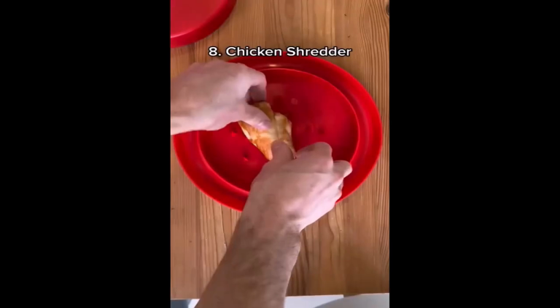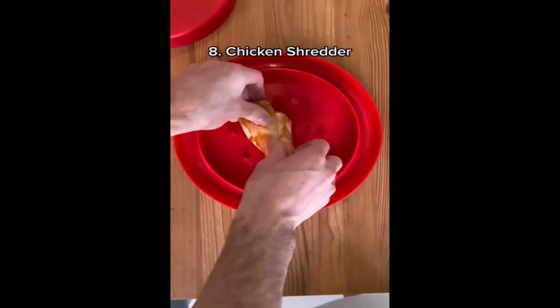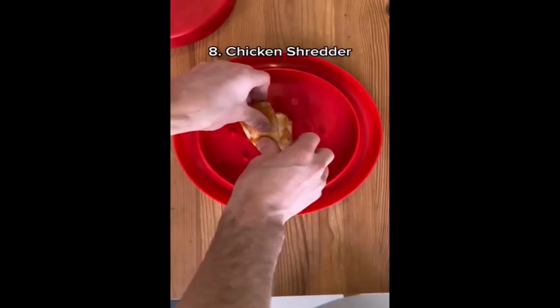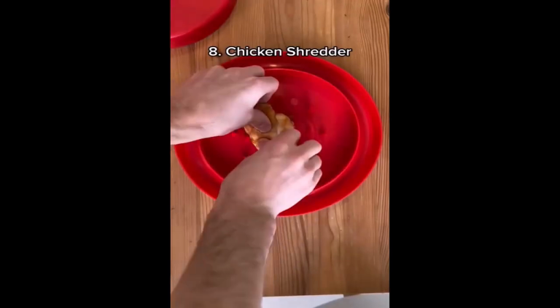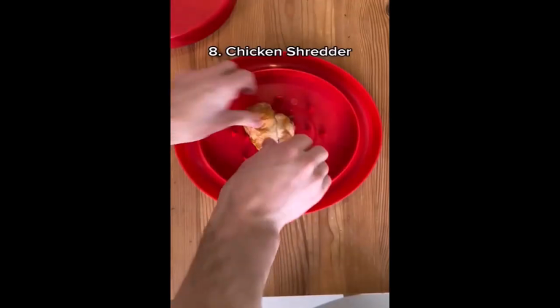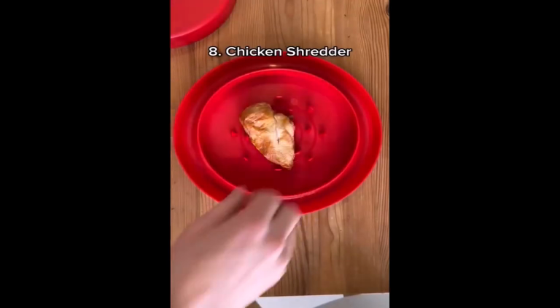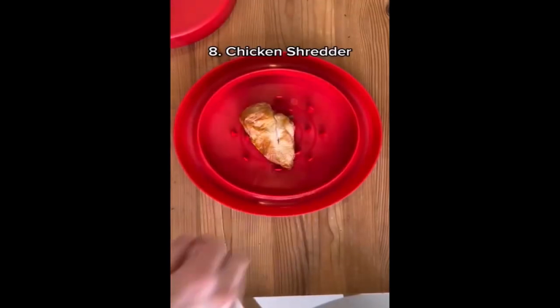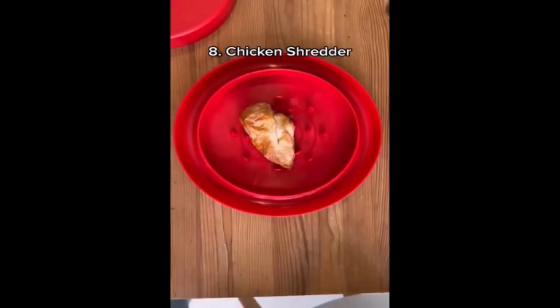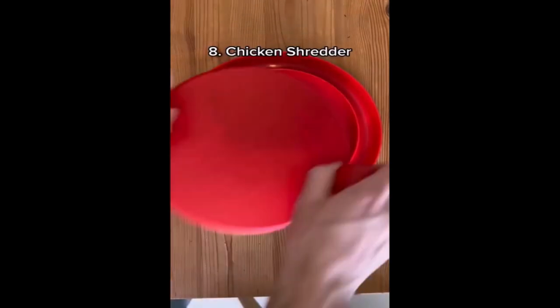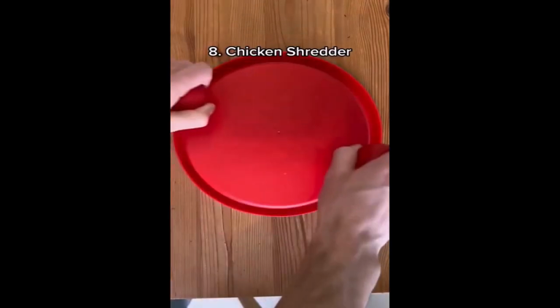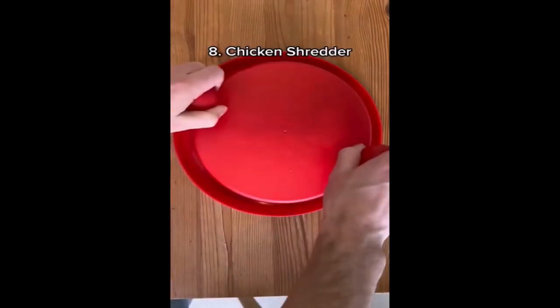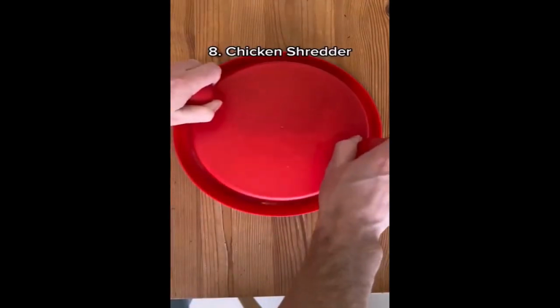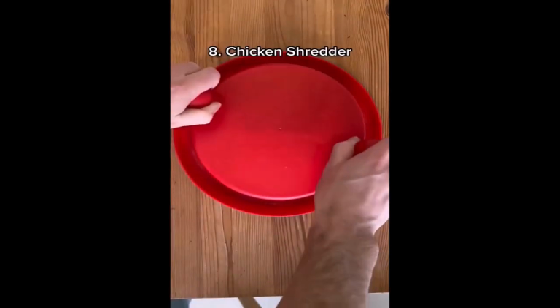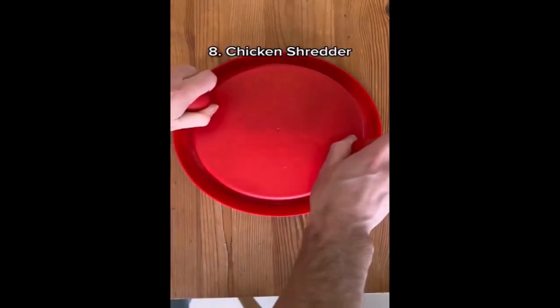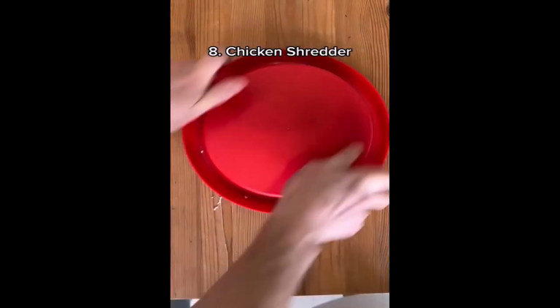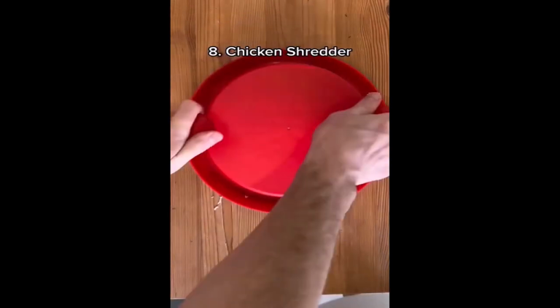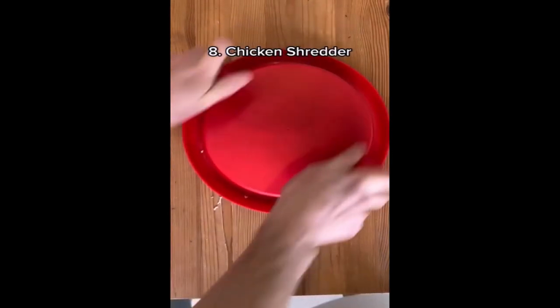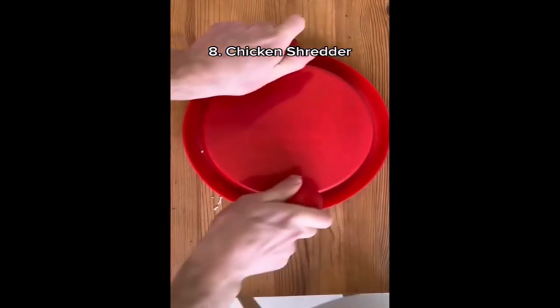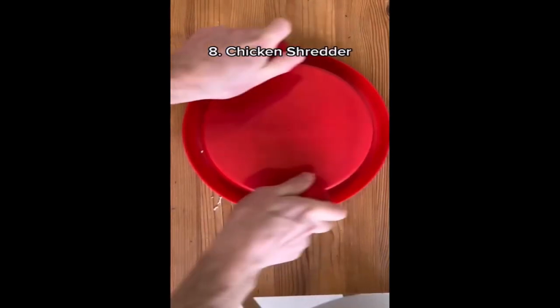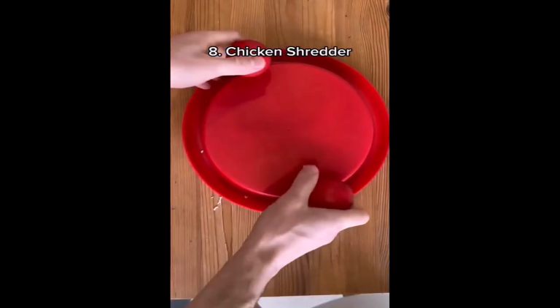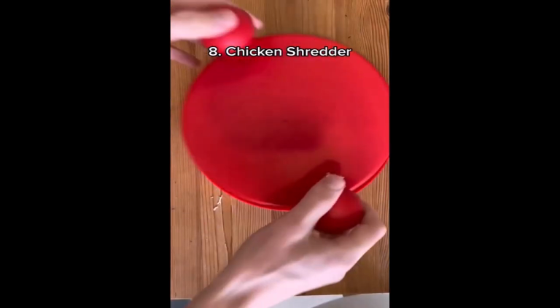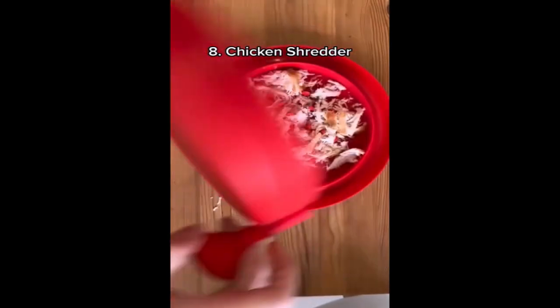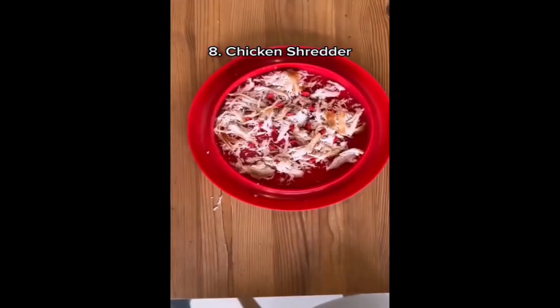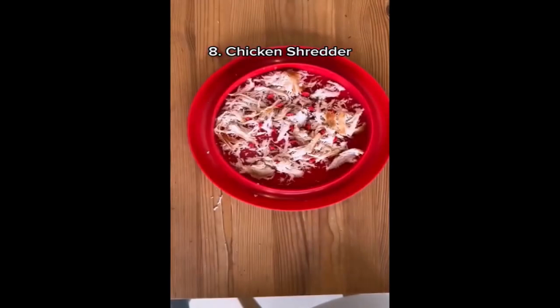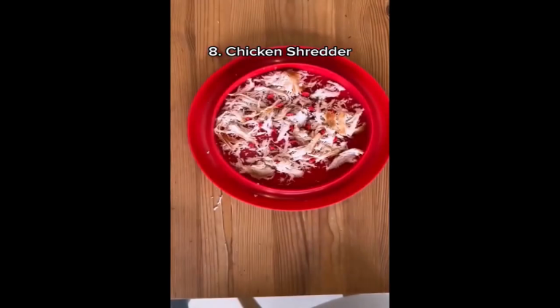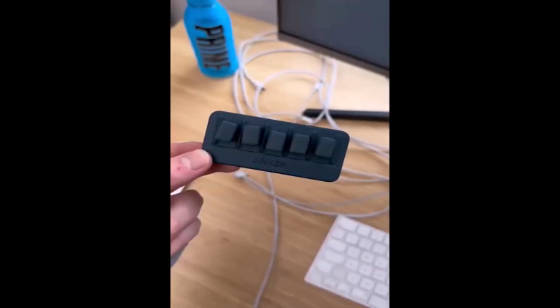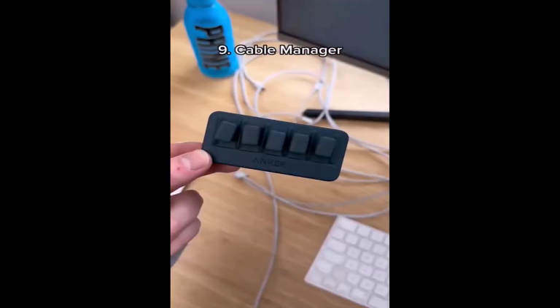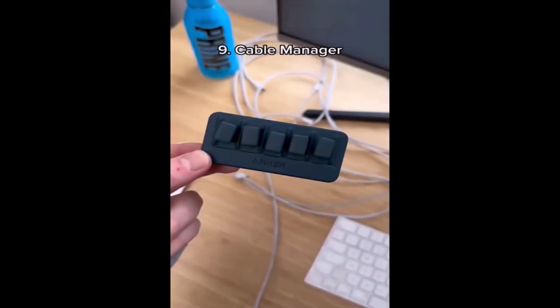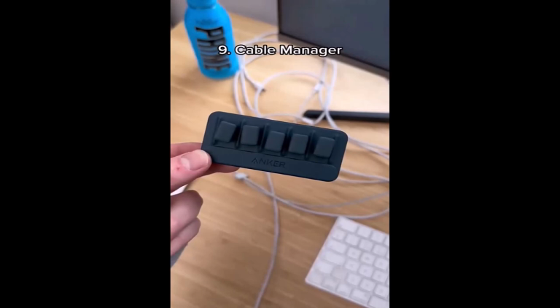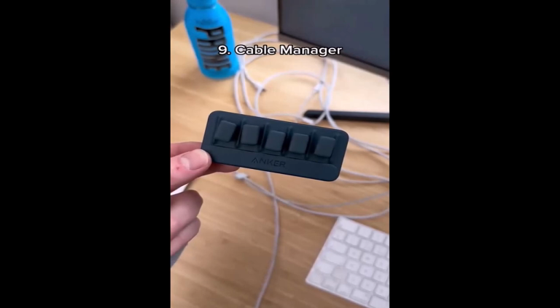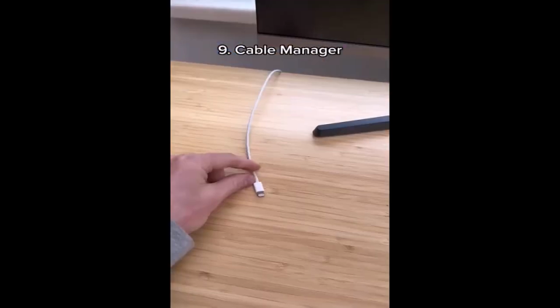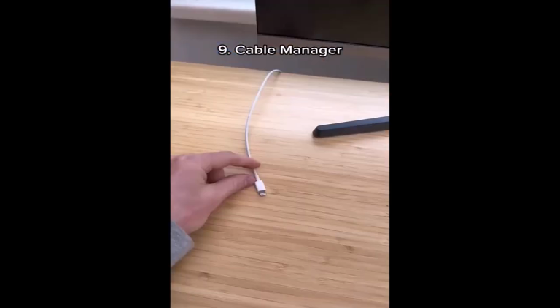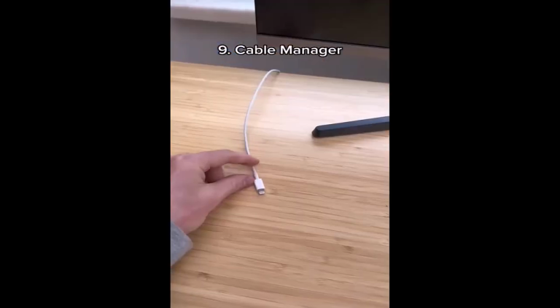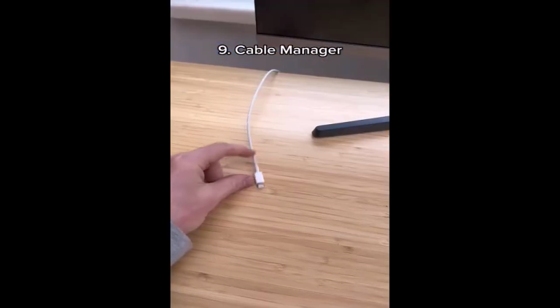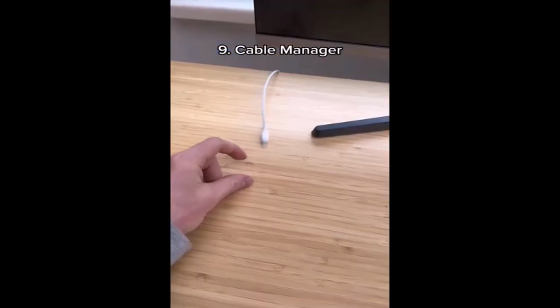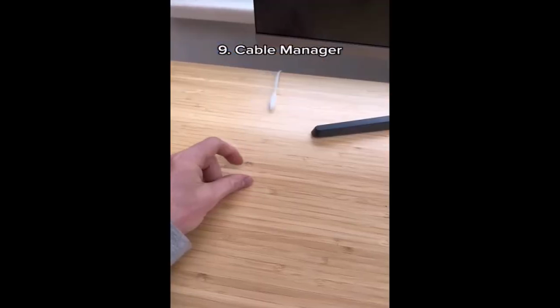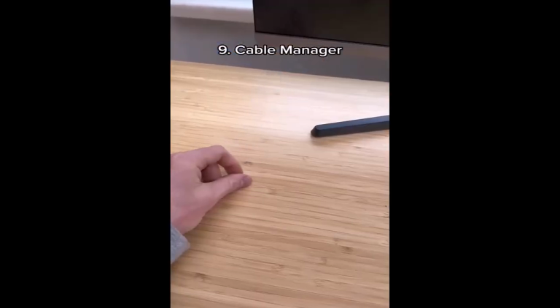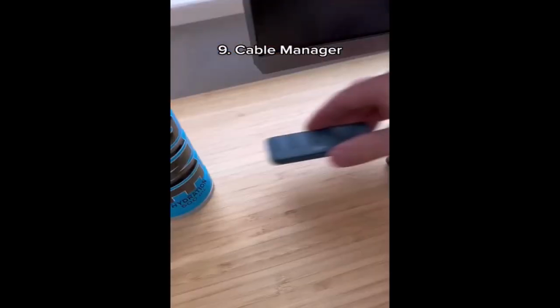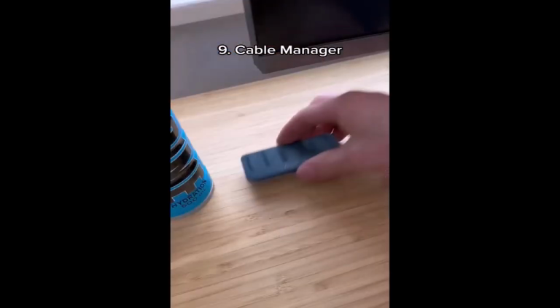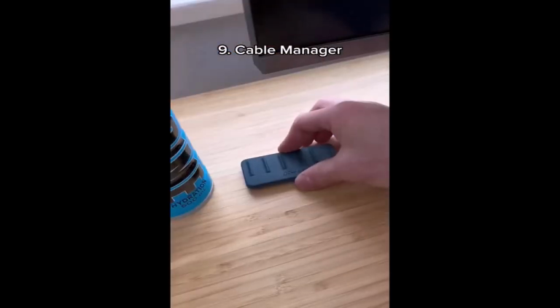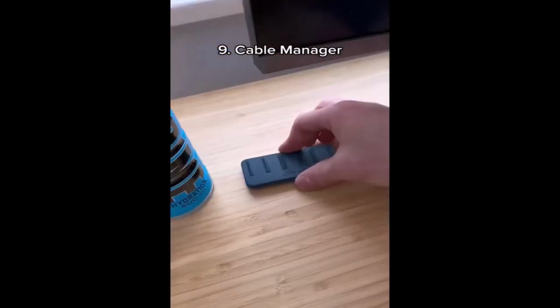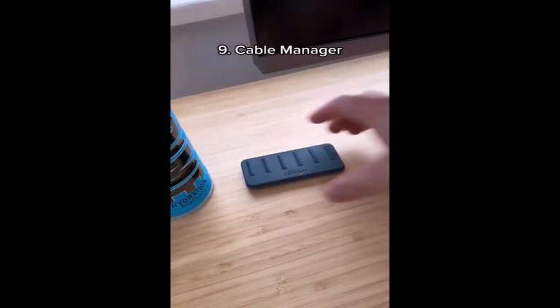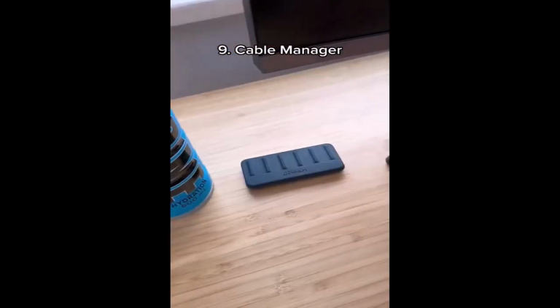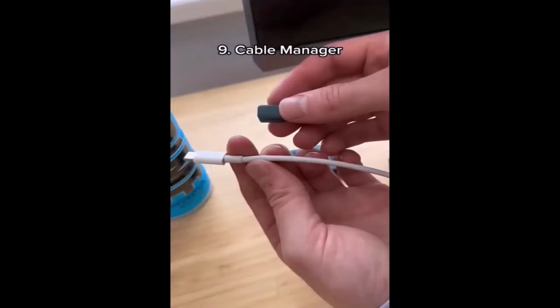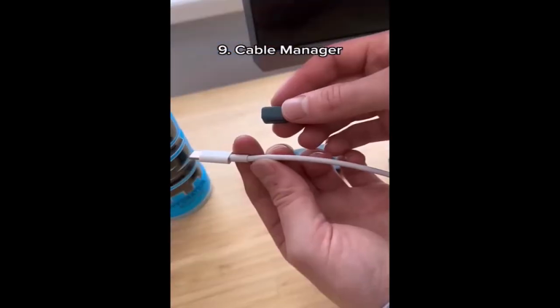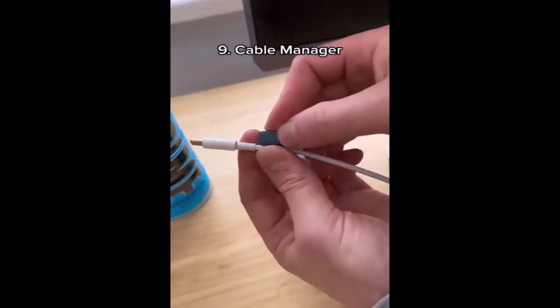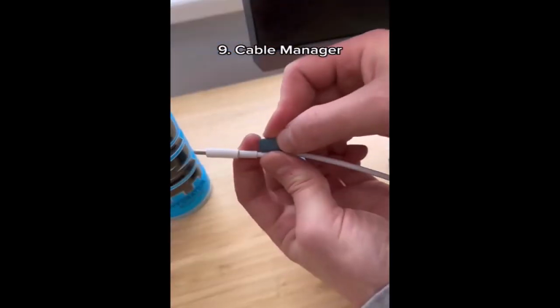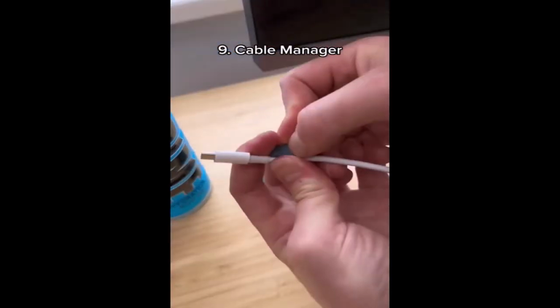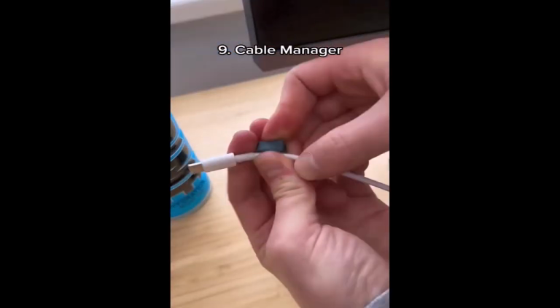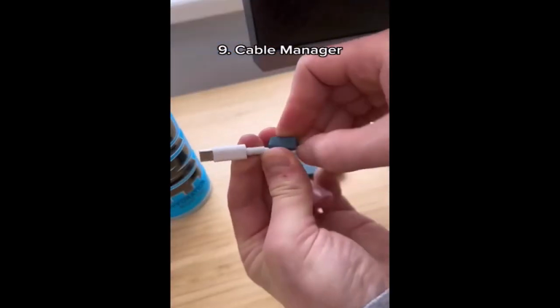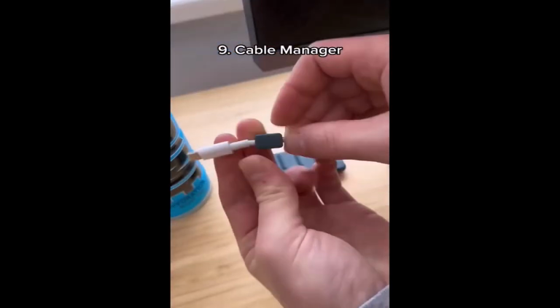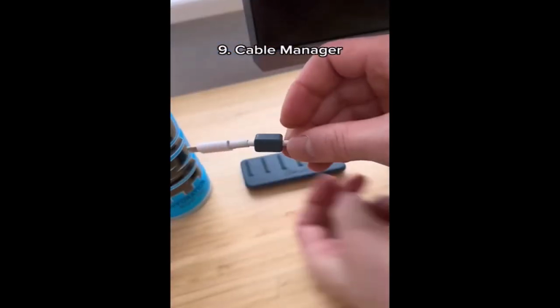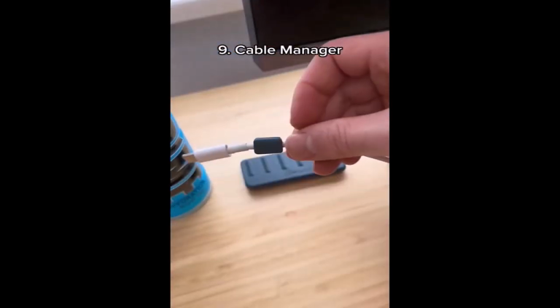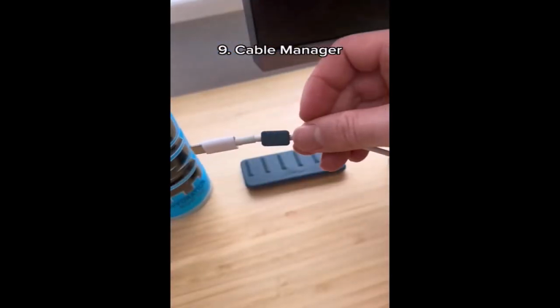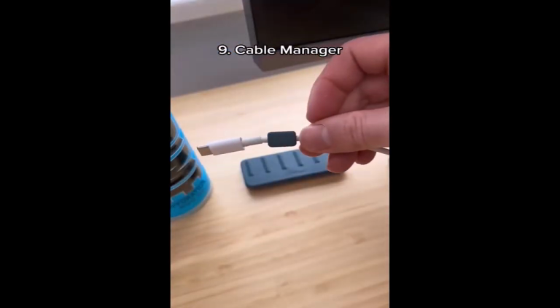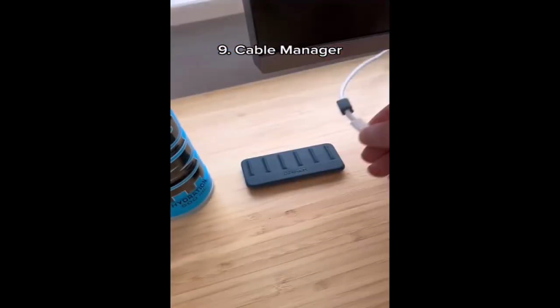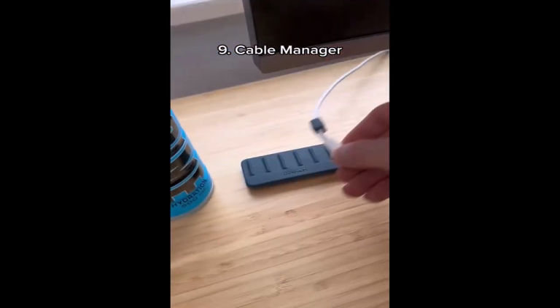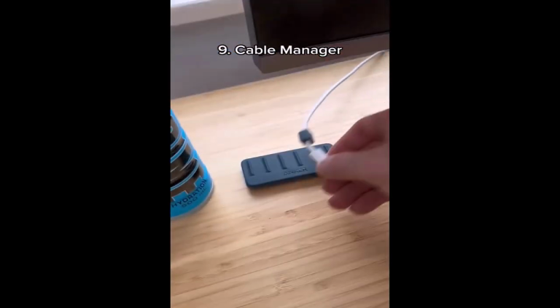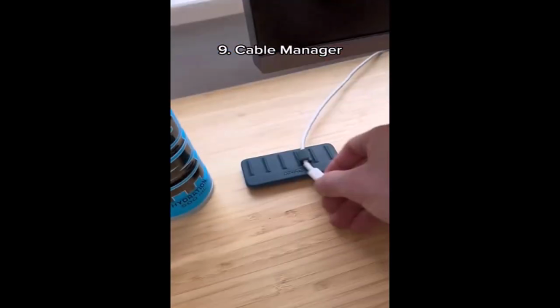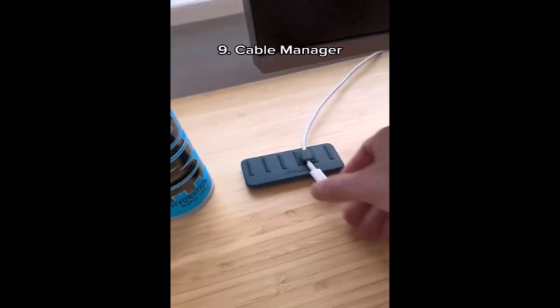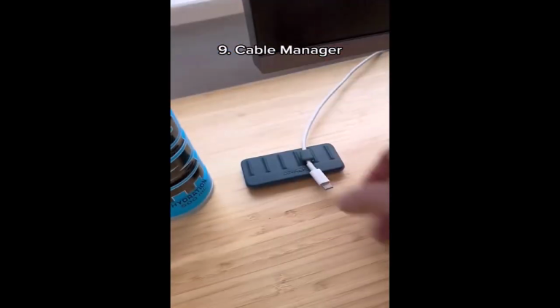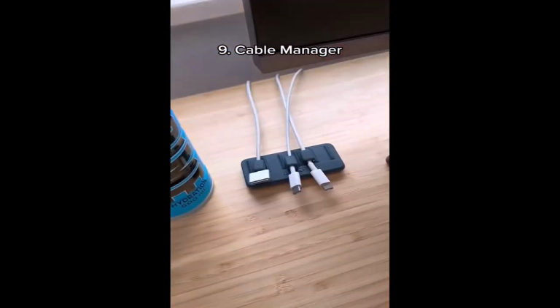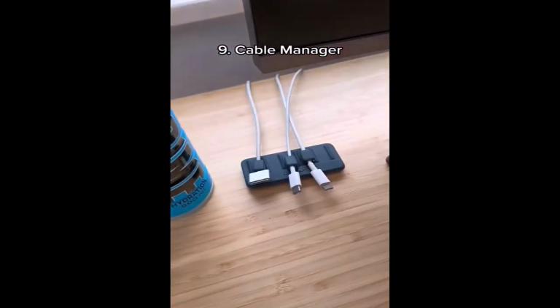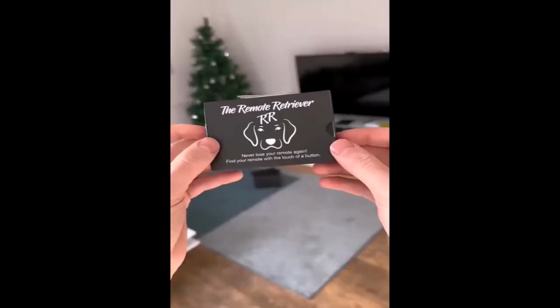These are red light stickers and they cover those annoying lights that keep you up. This is a meat shredder — it's great for pulled chicken or whatever you want to pull. This is a cable manager for slippy cords. Just wrap the magnets around your cord and it sticks to the organizer.